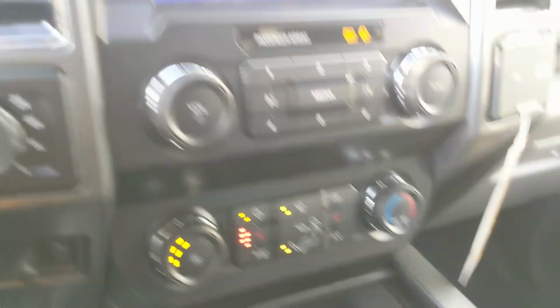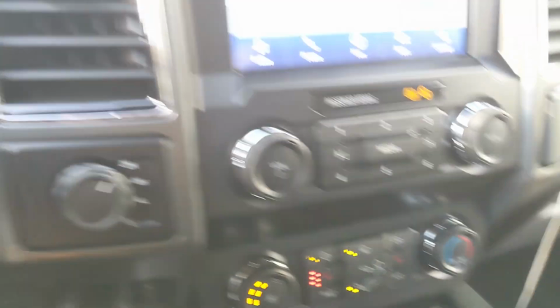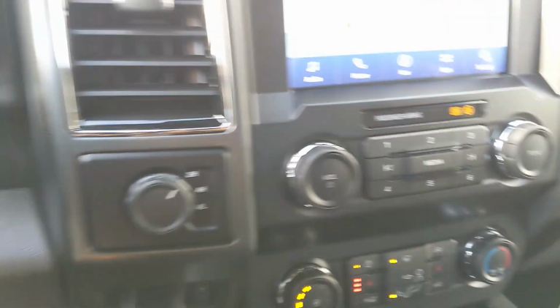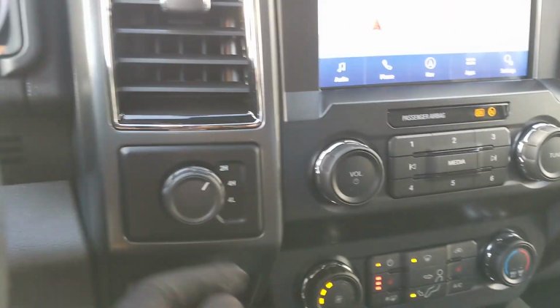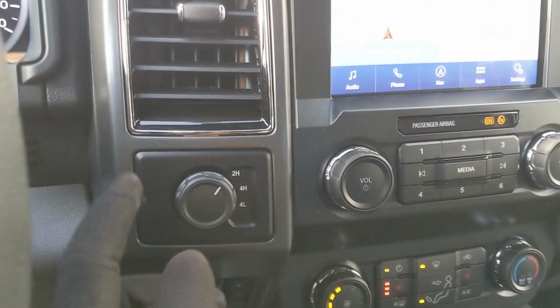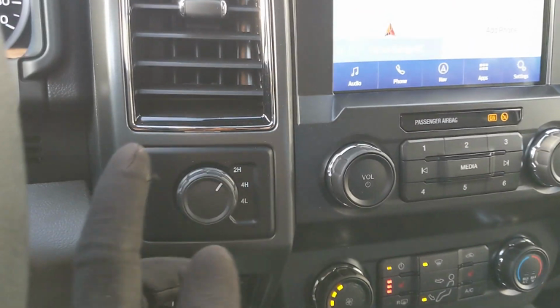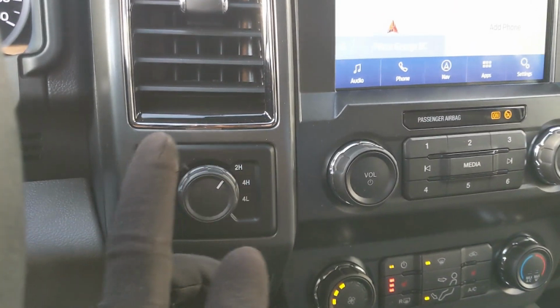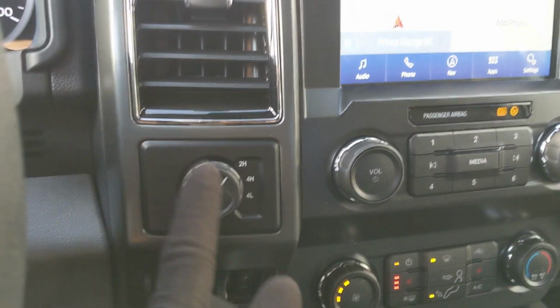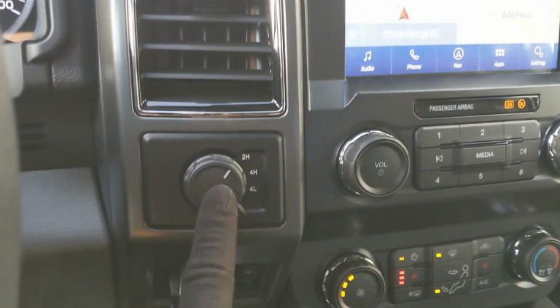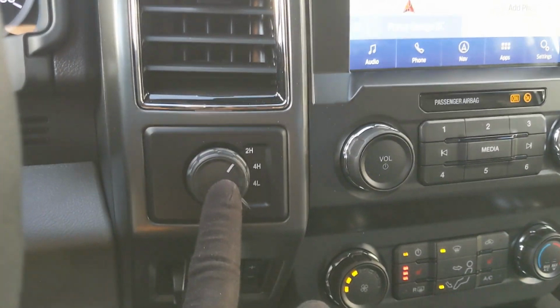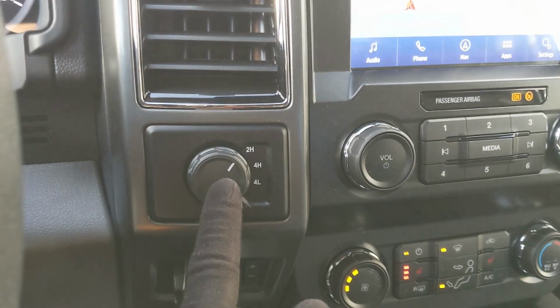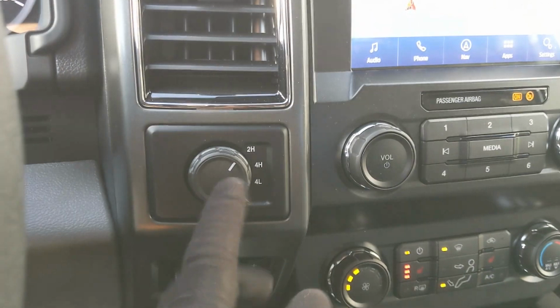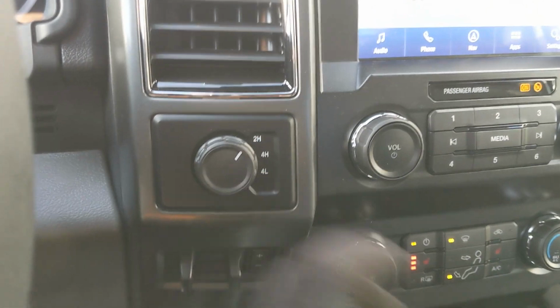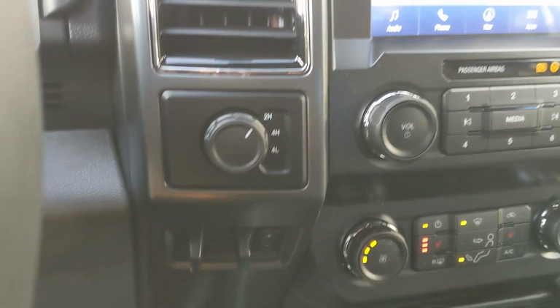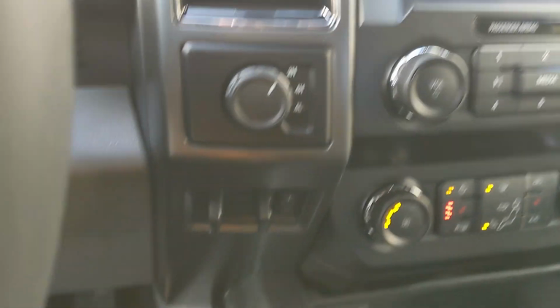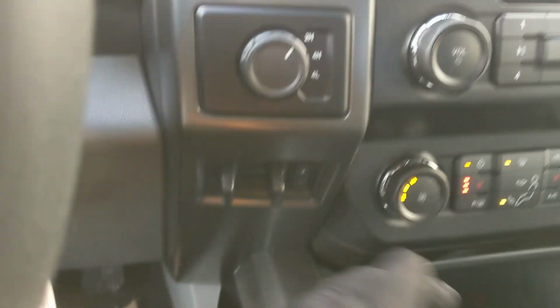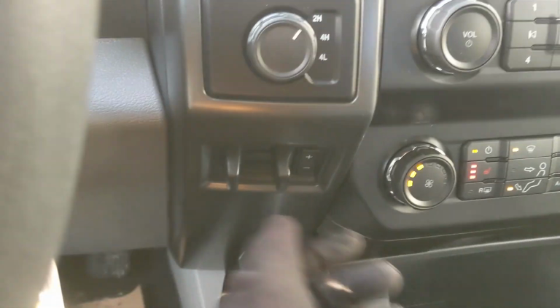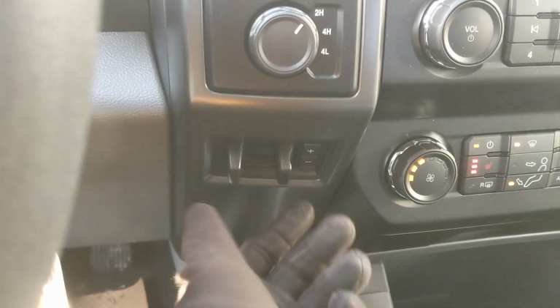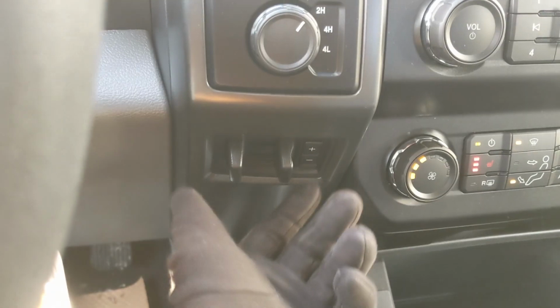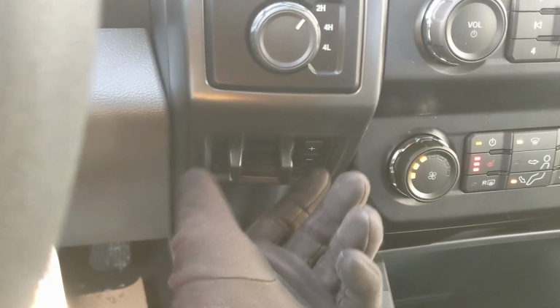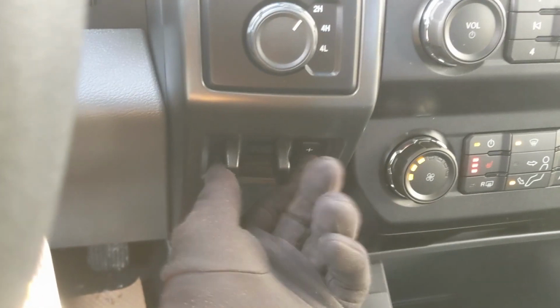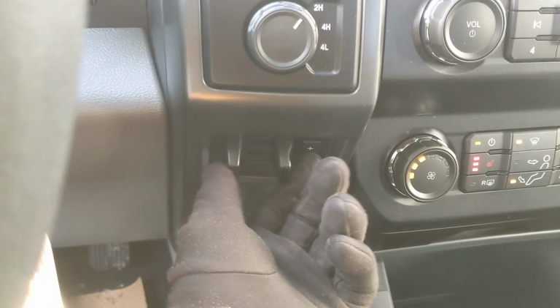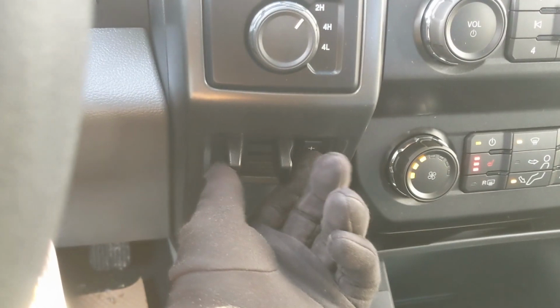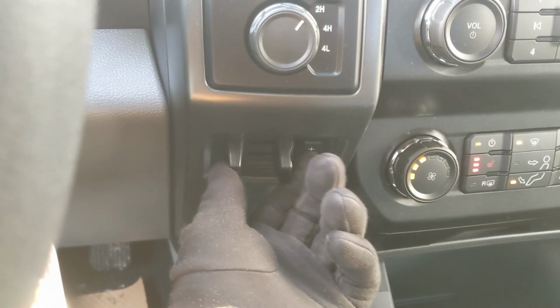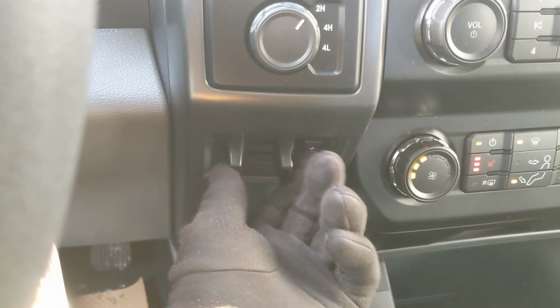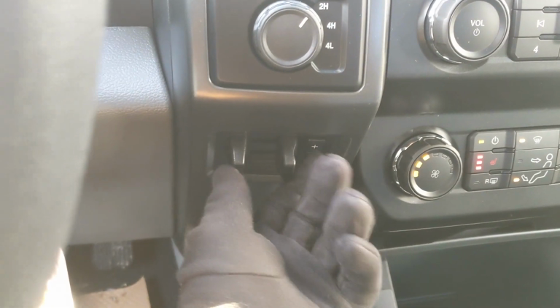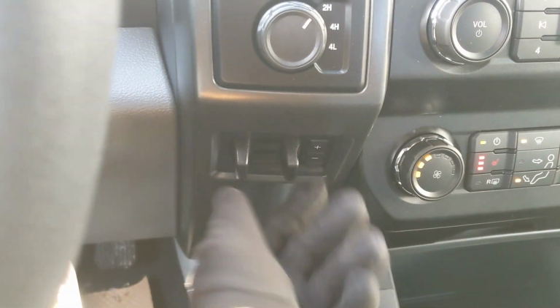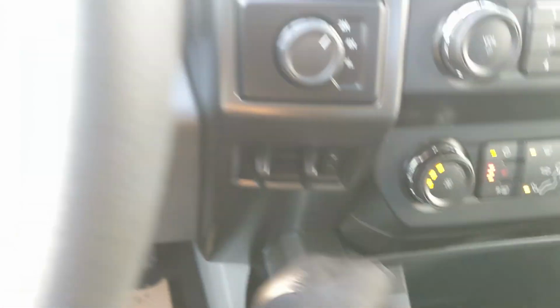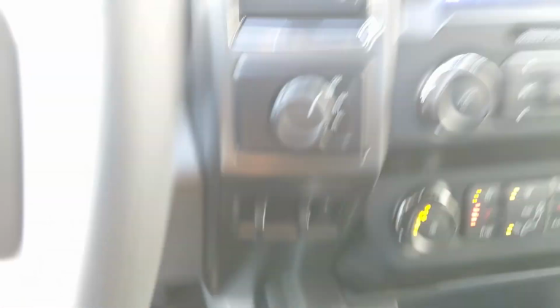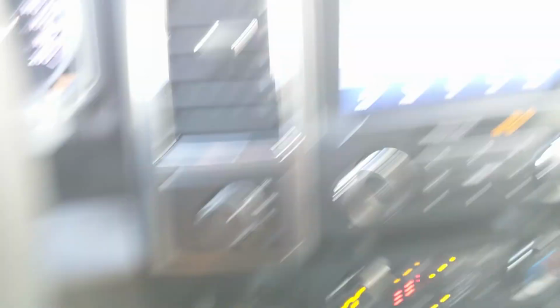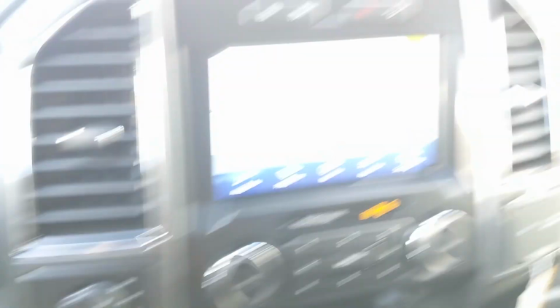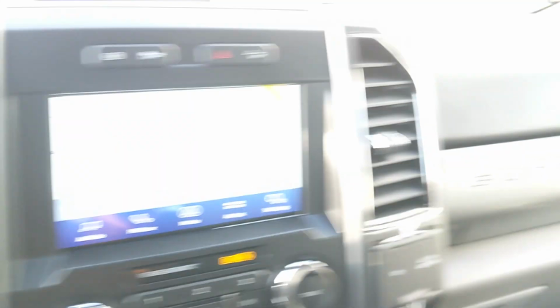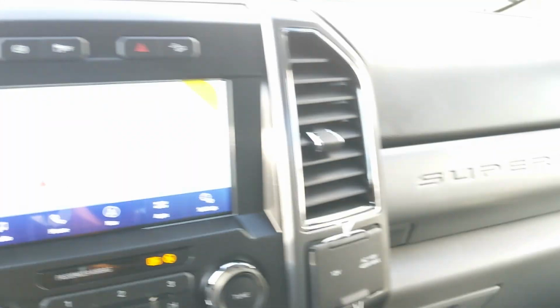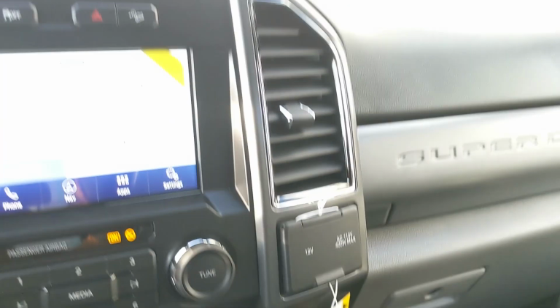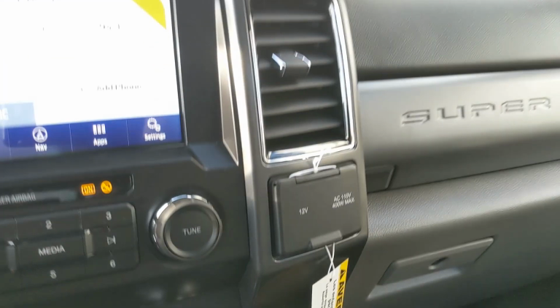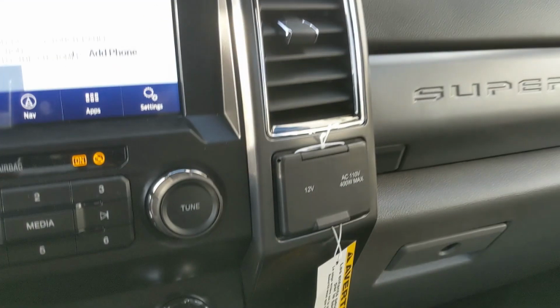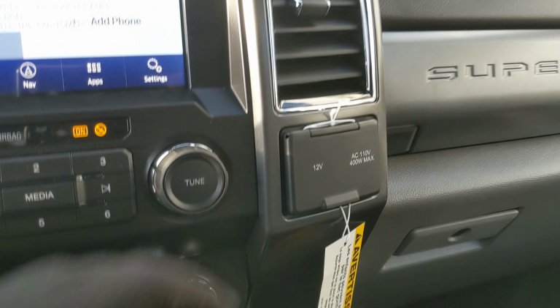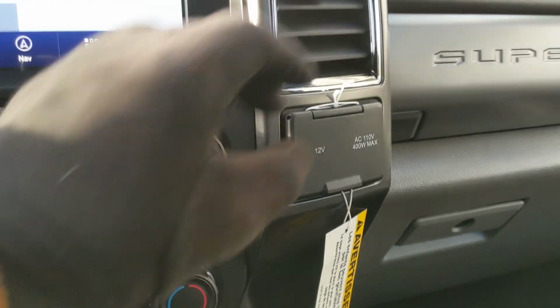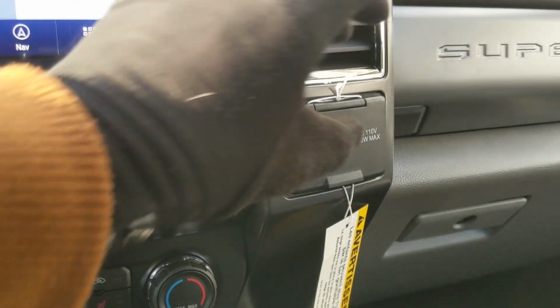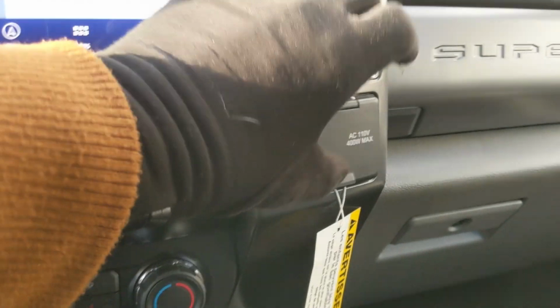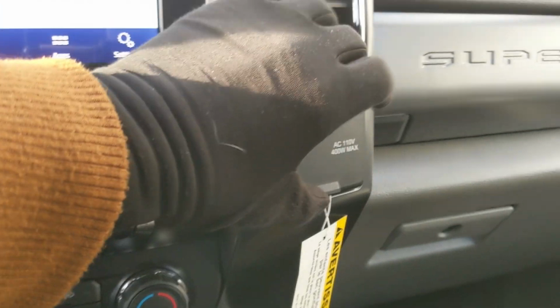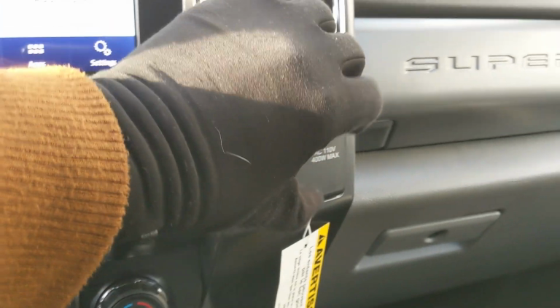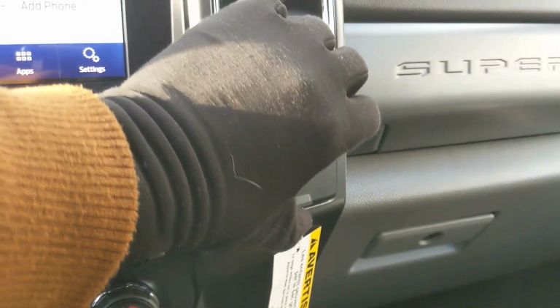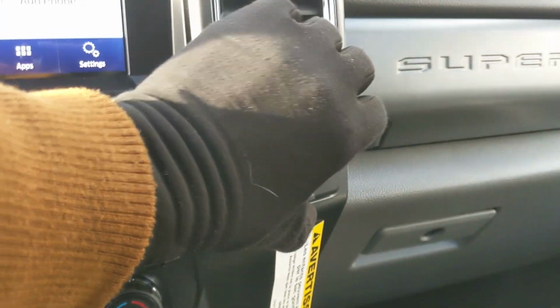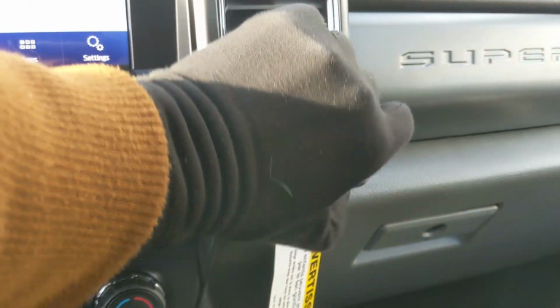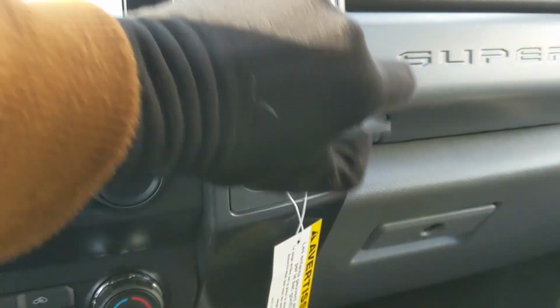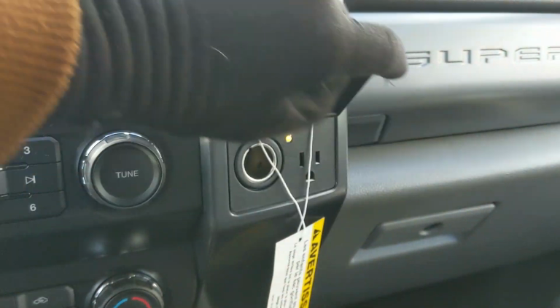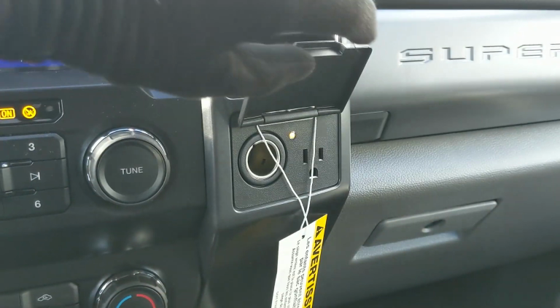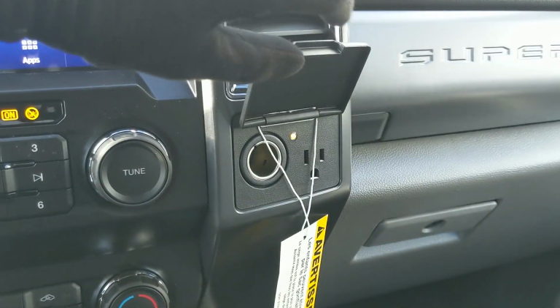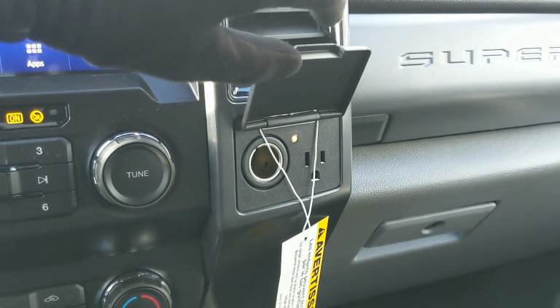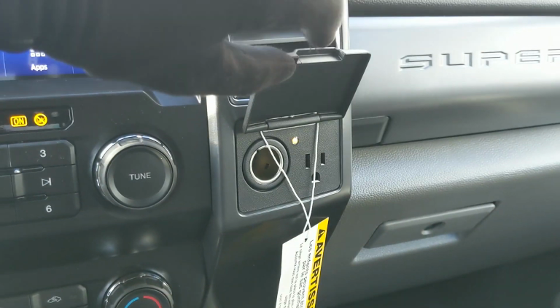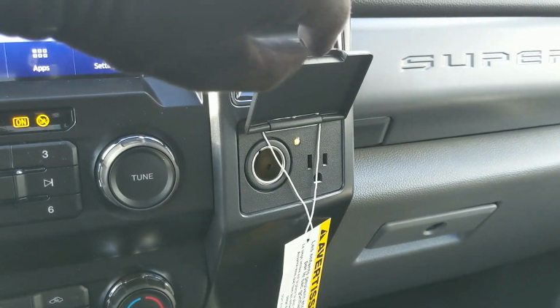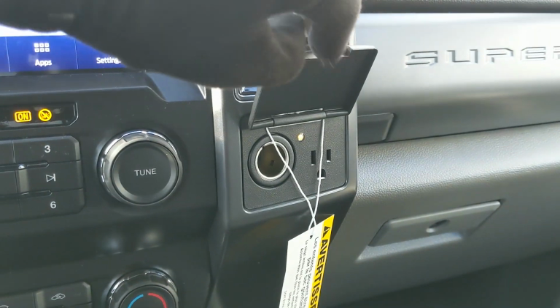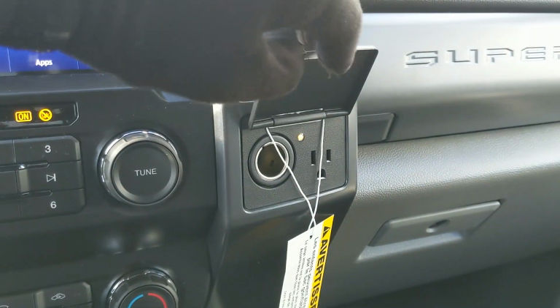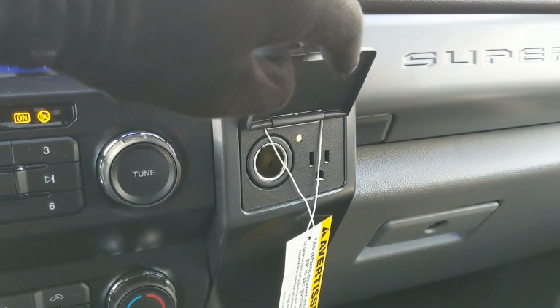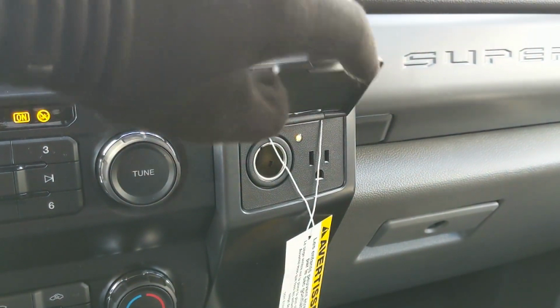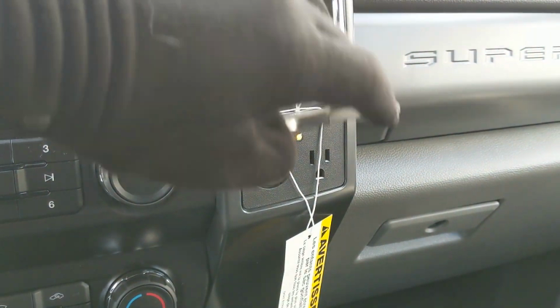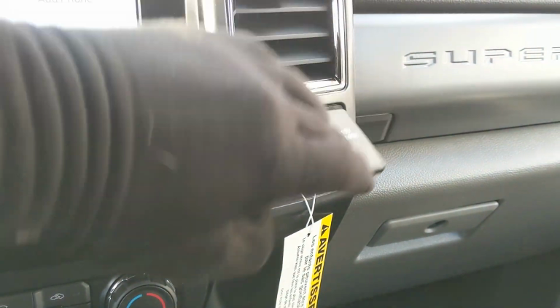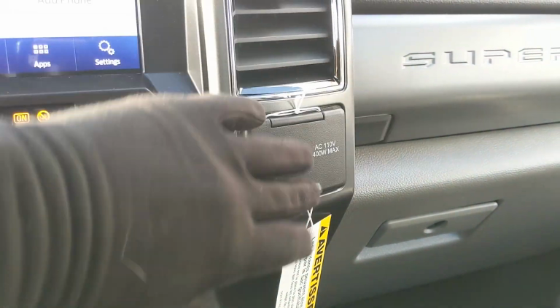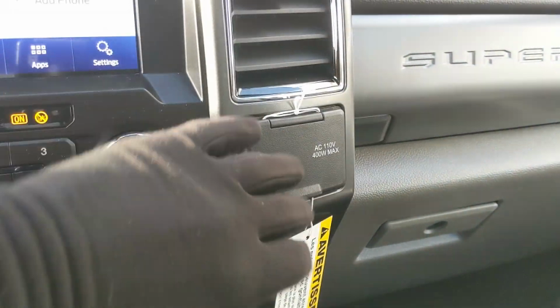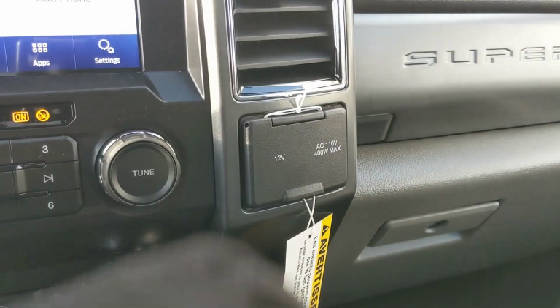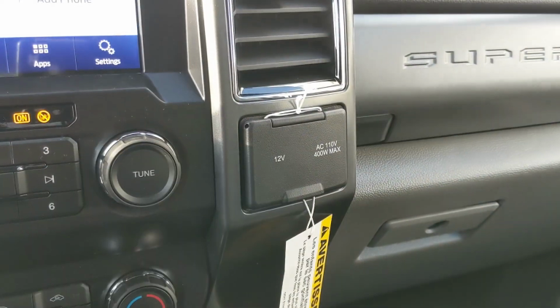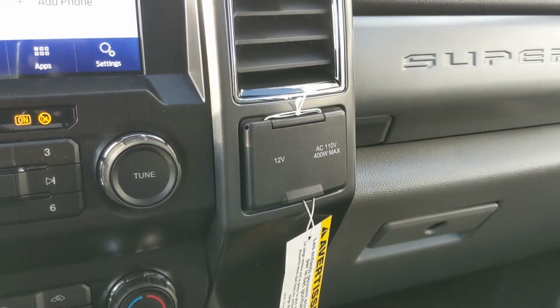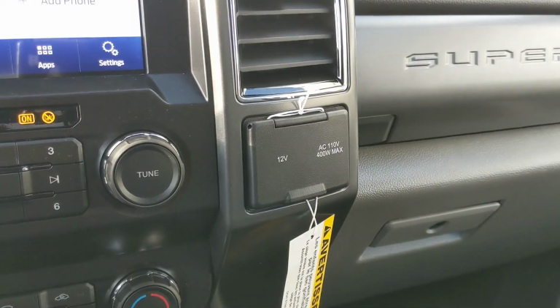To the left you have your 4x4 controls and trailer brake controller, and on the right you have a 12 volt and 110 volt power outlet.